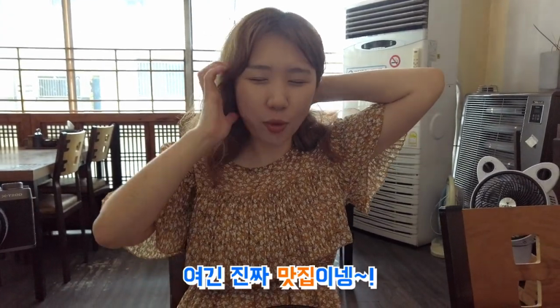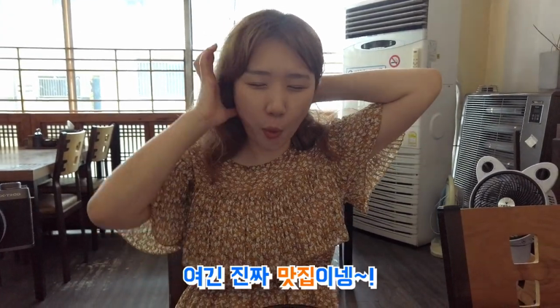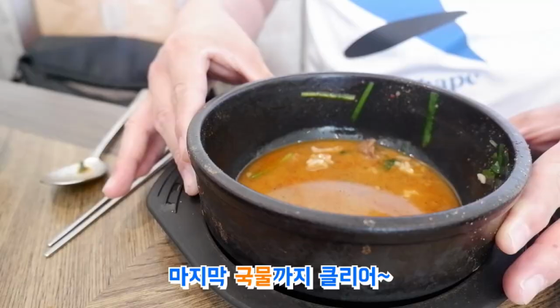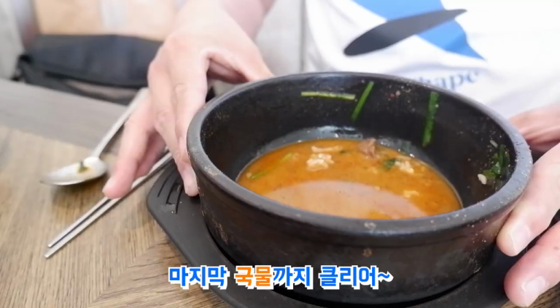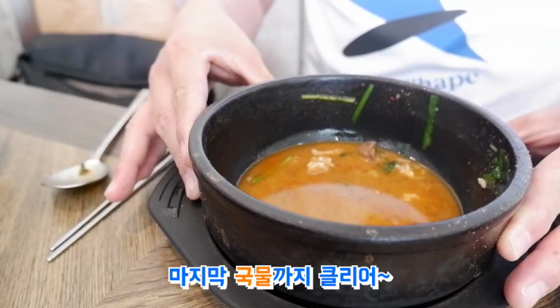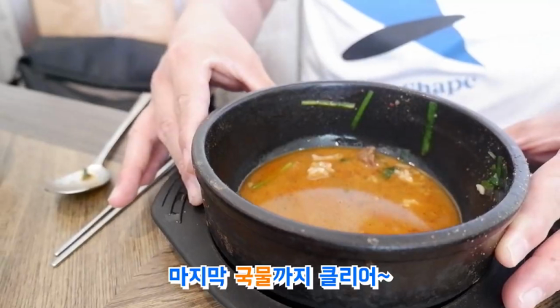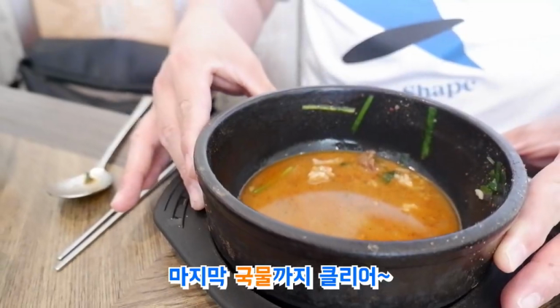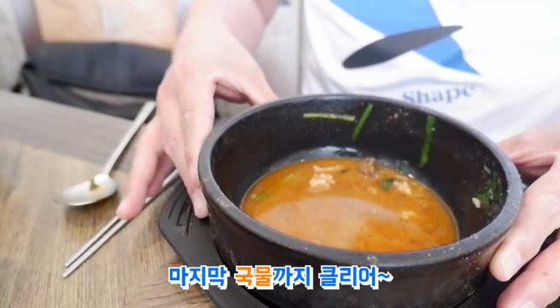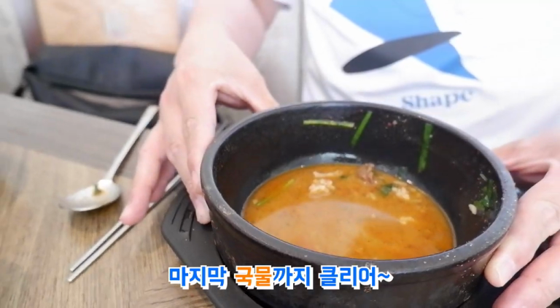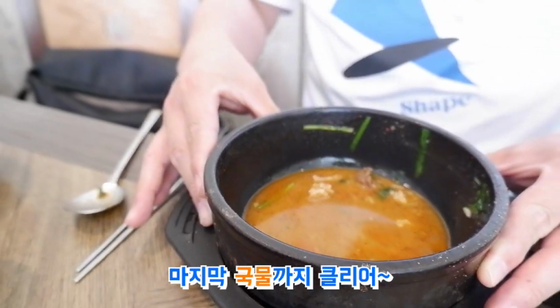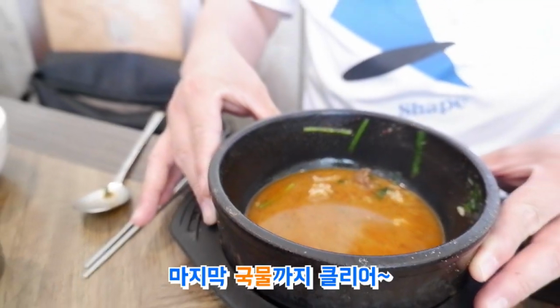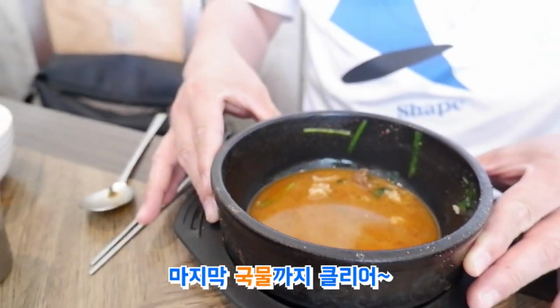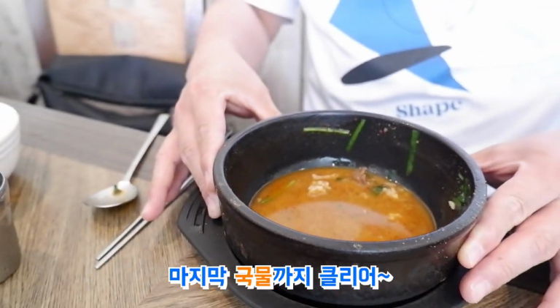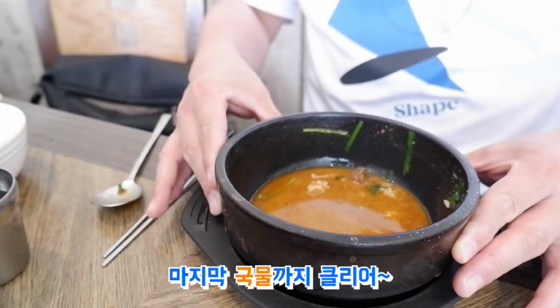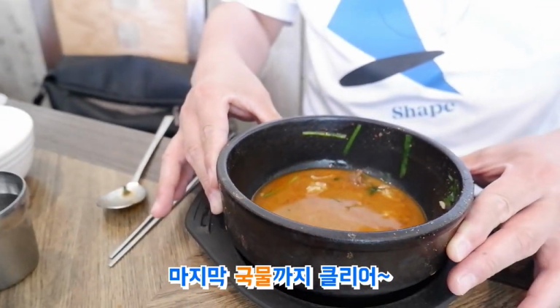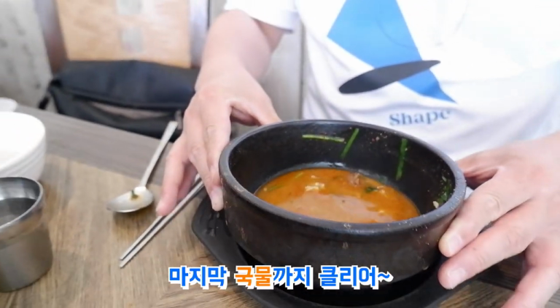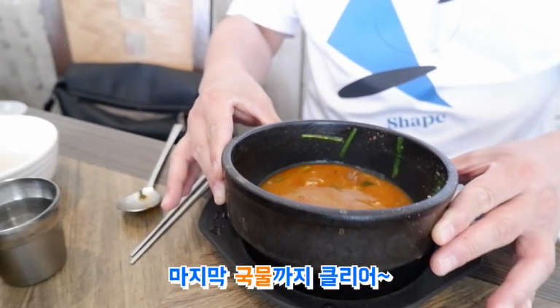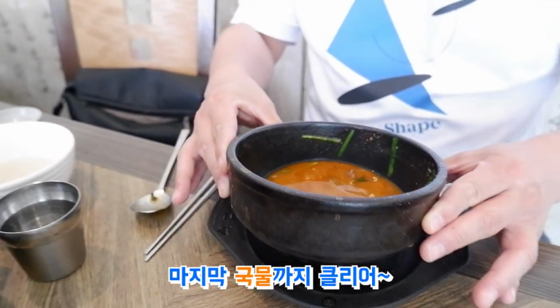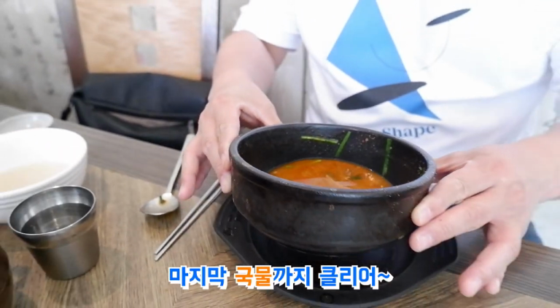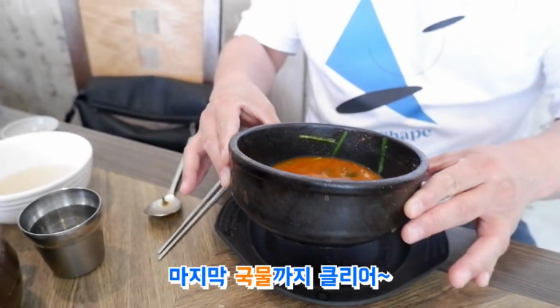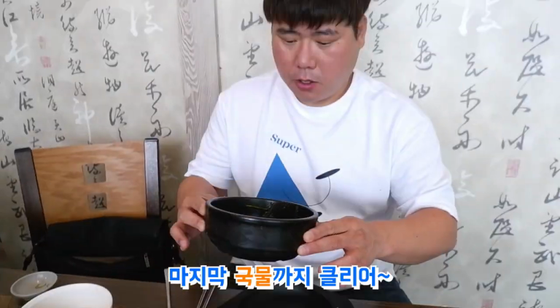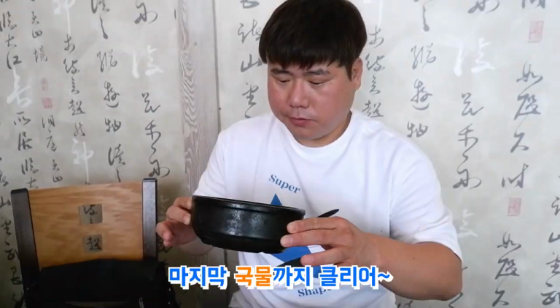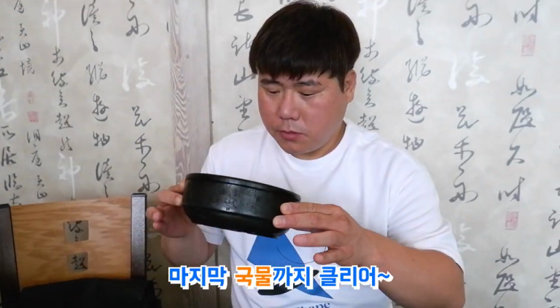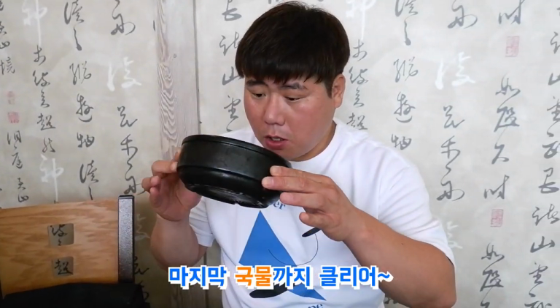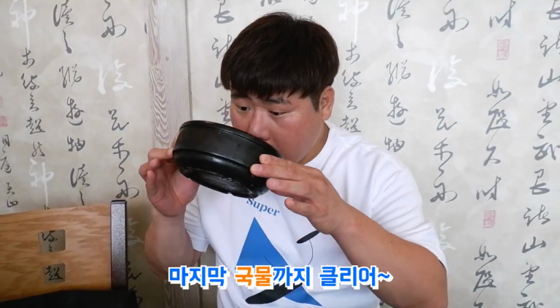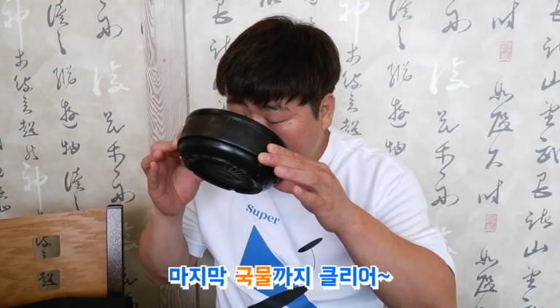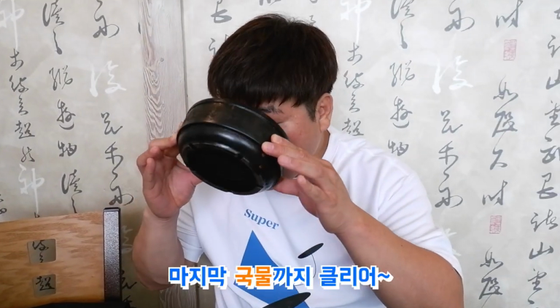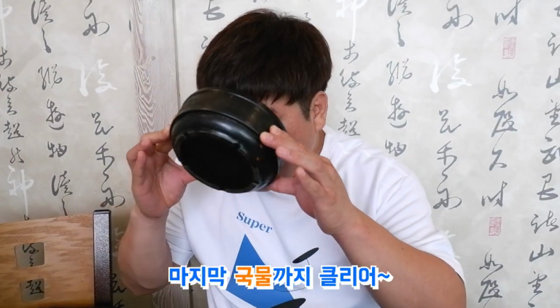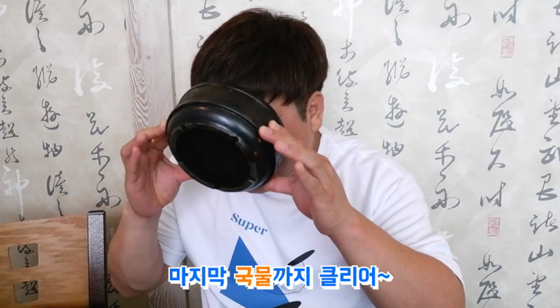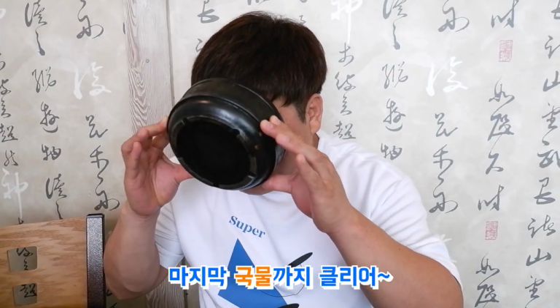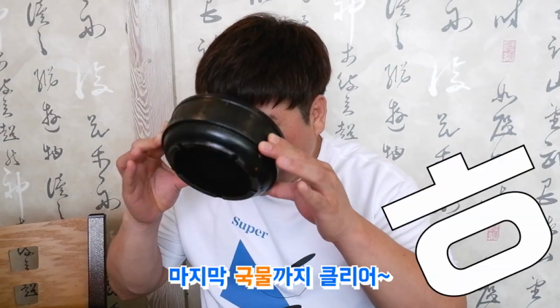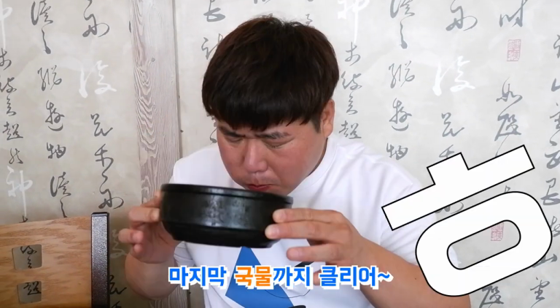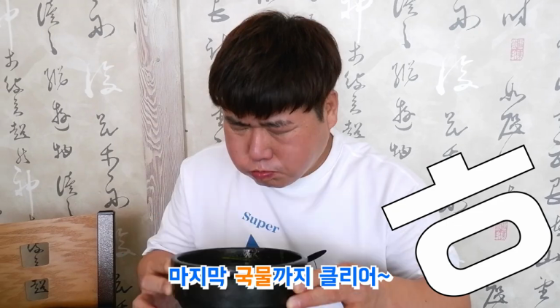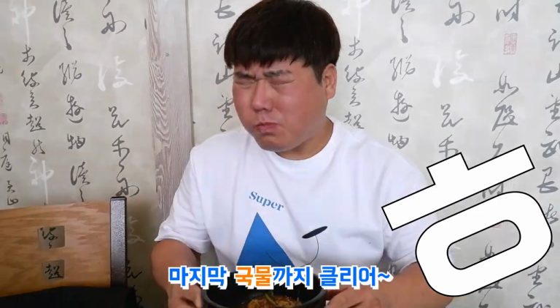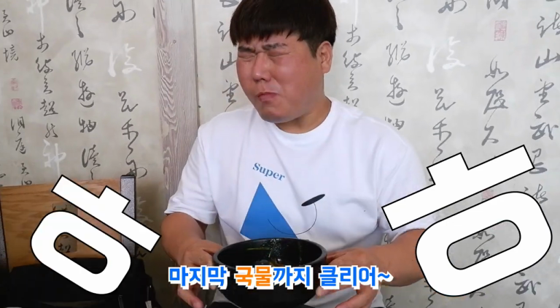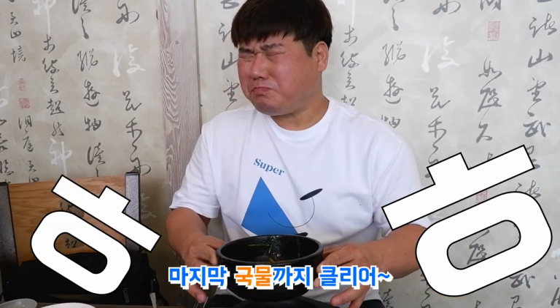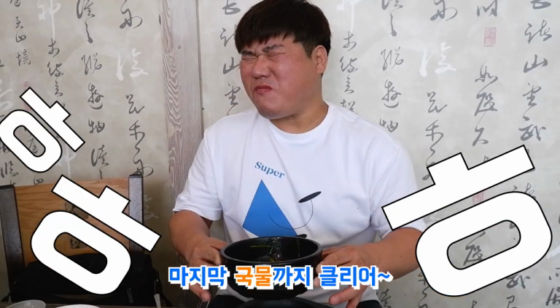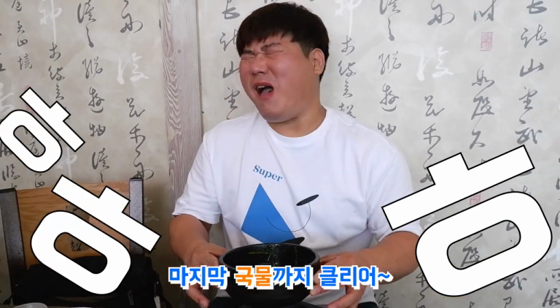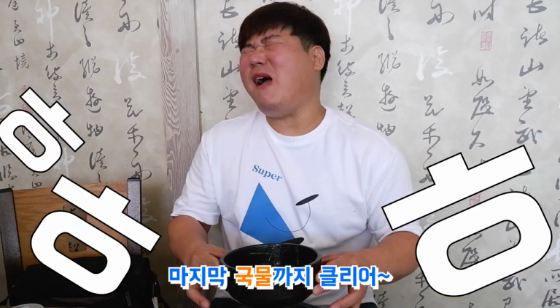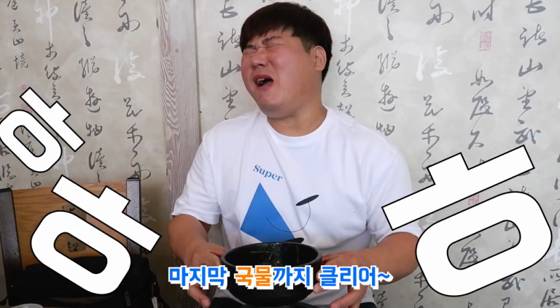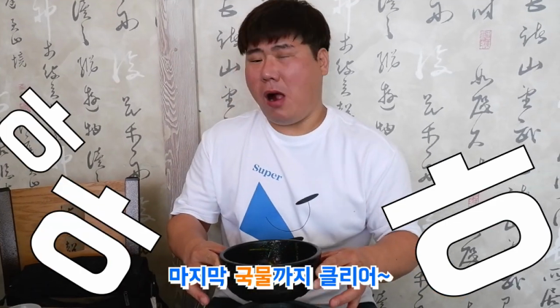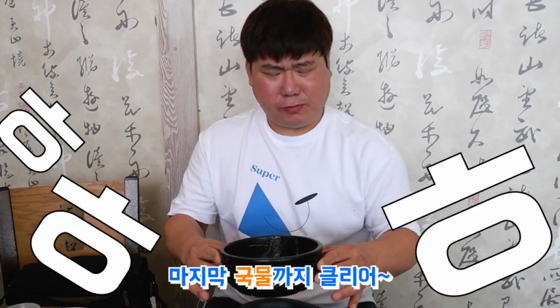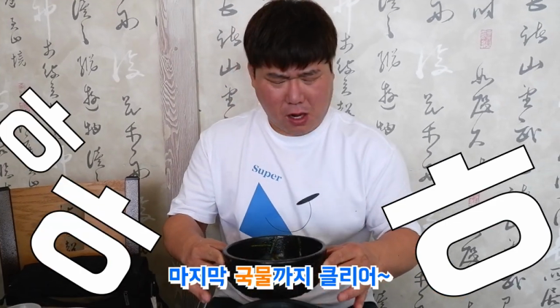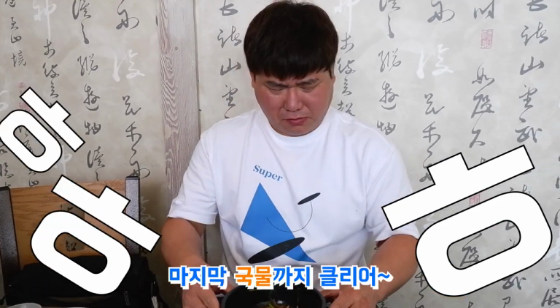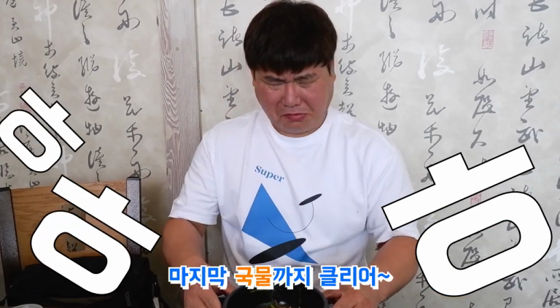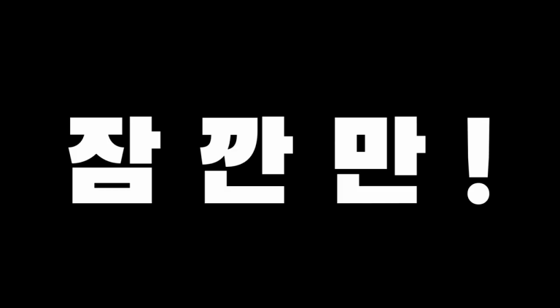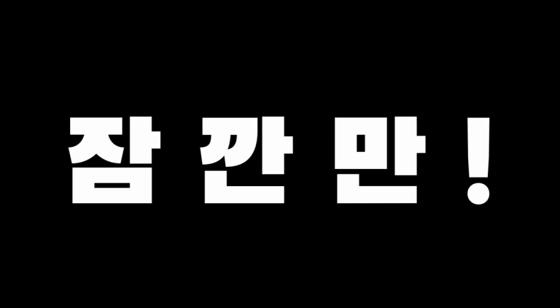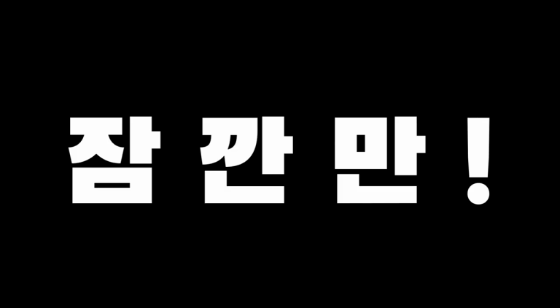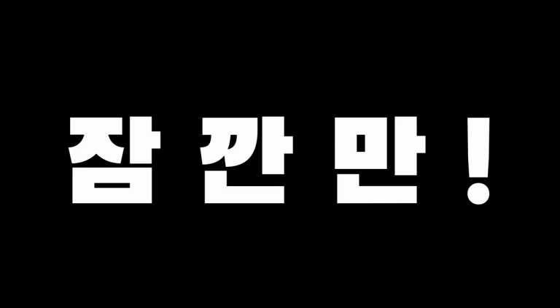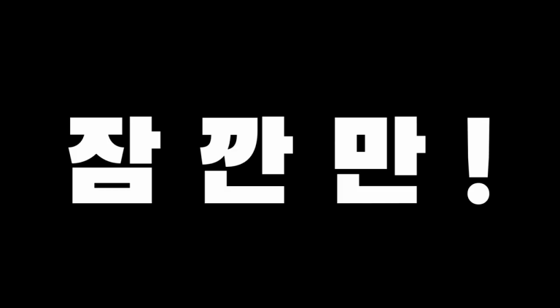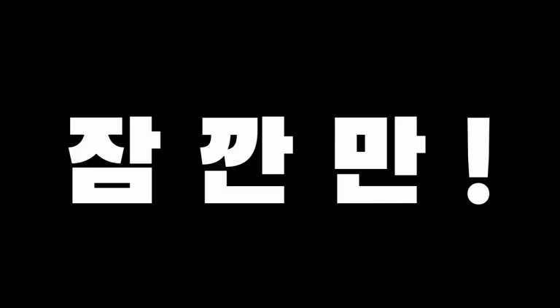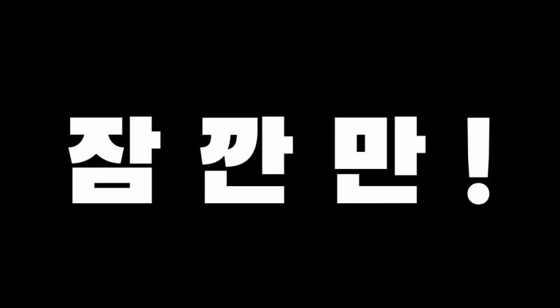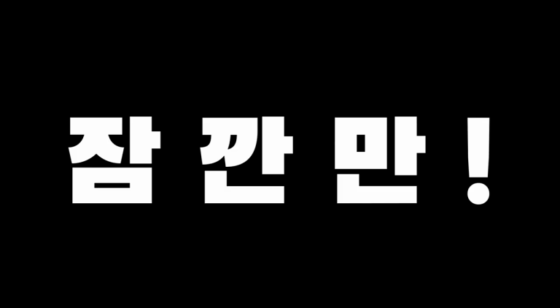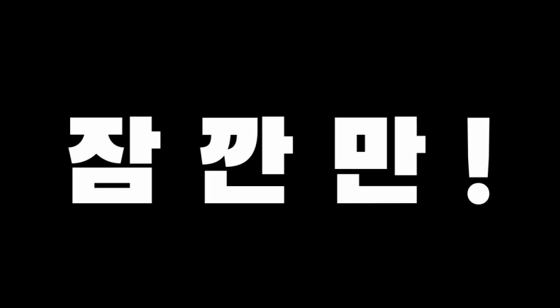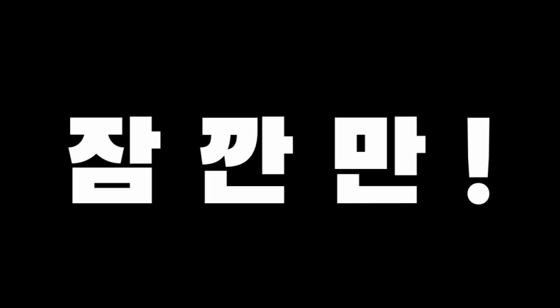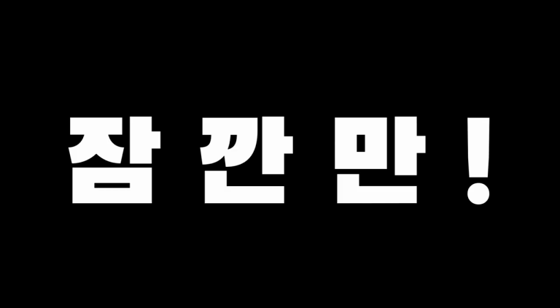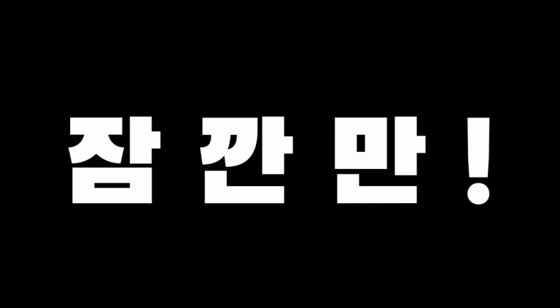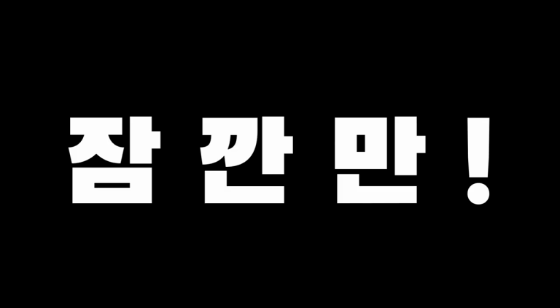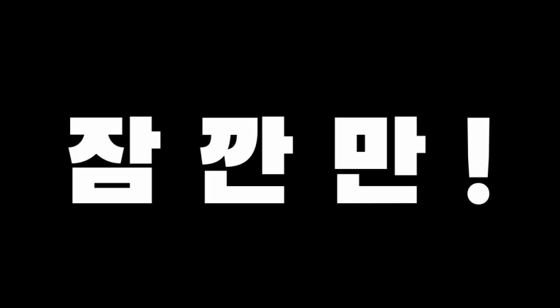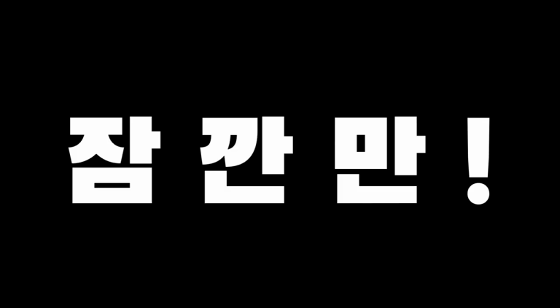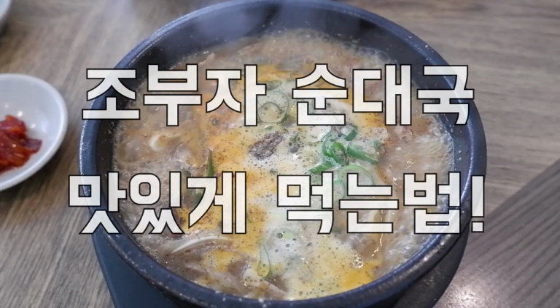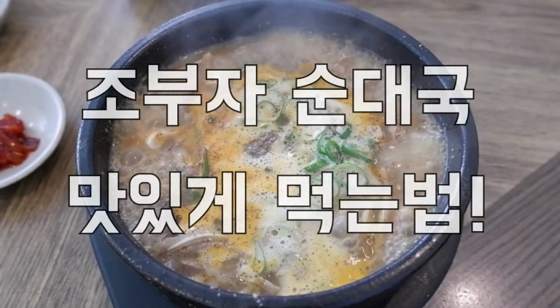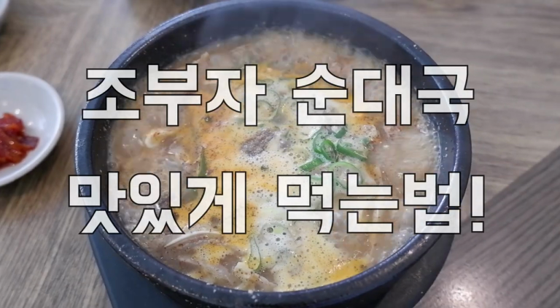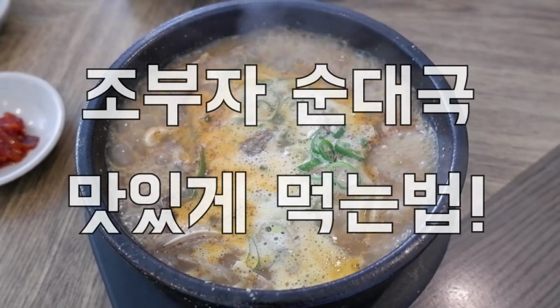Finally! It's clear! Here we go! Wait a minute! It's so delicious!